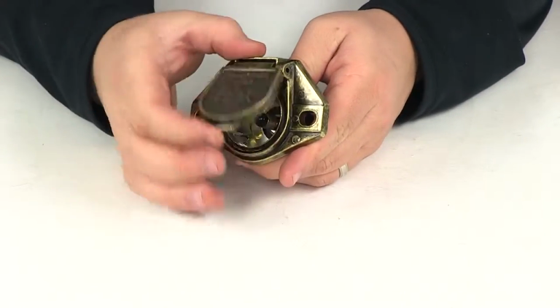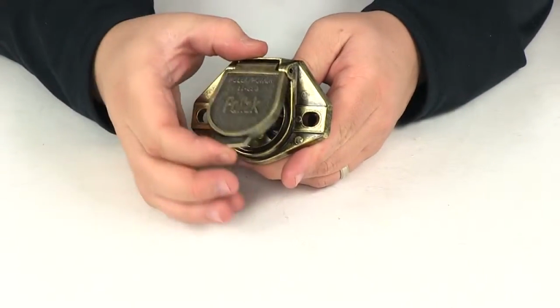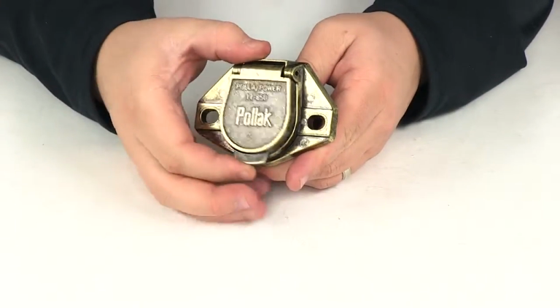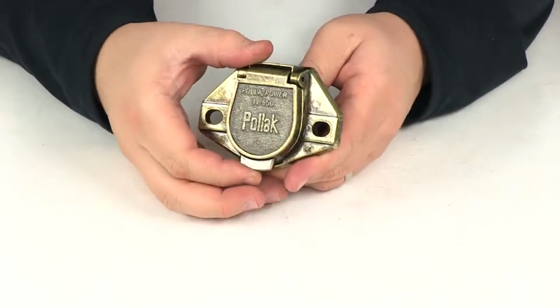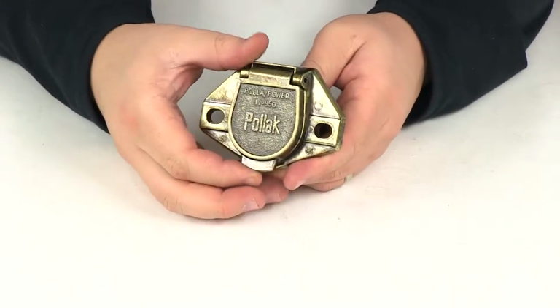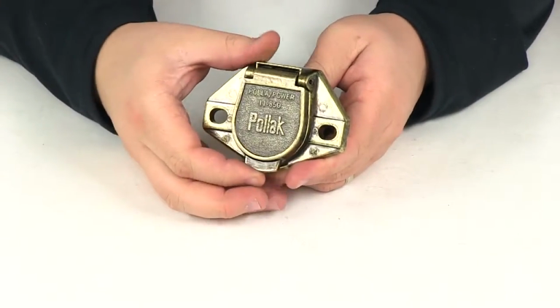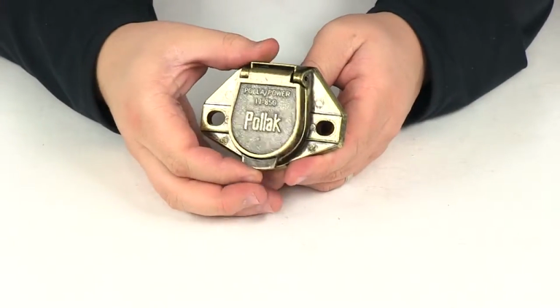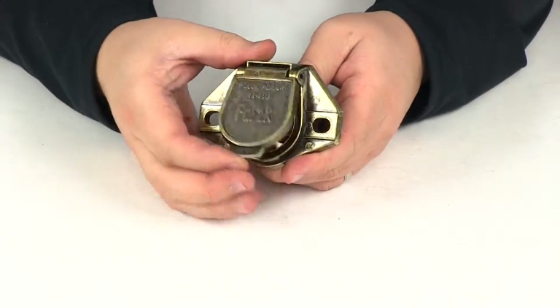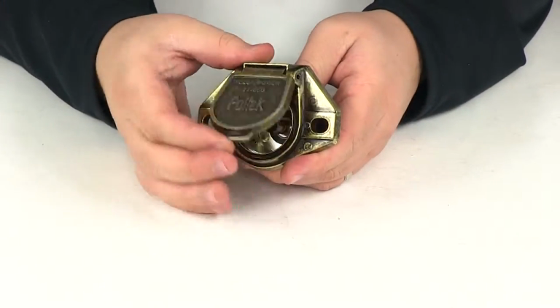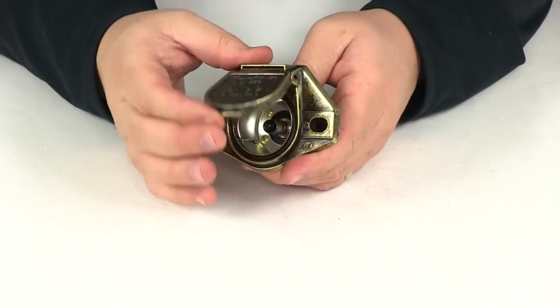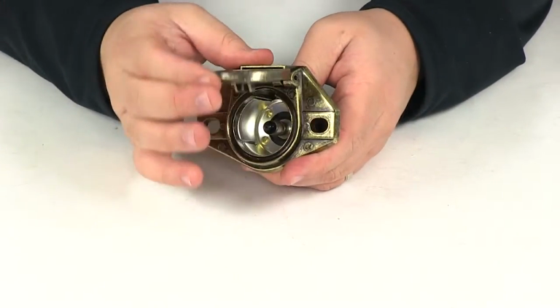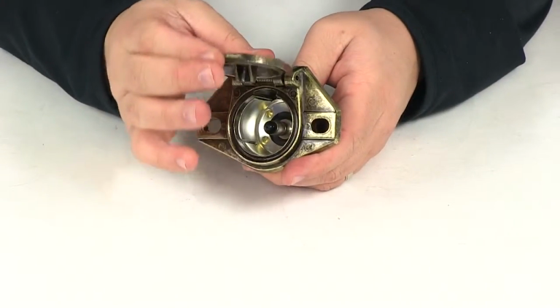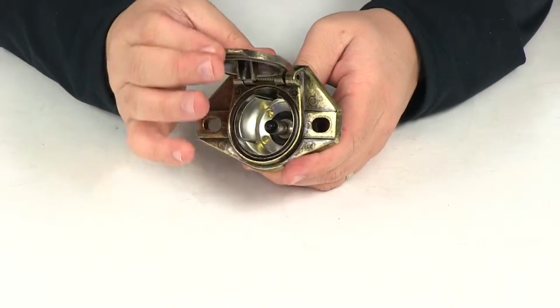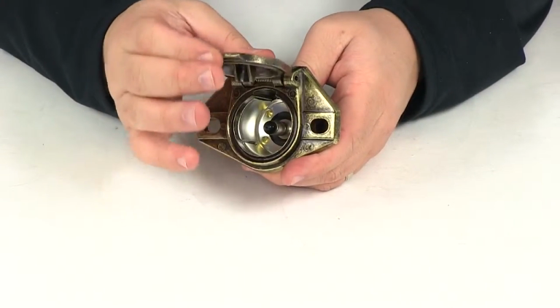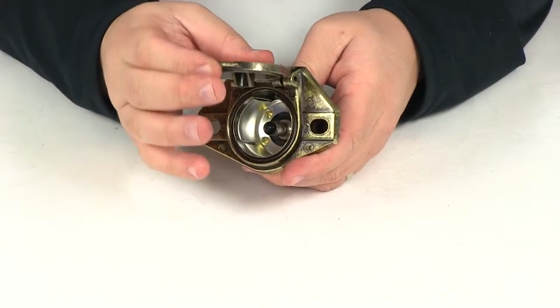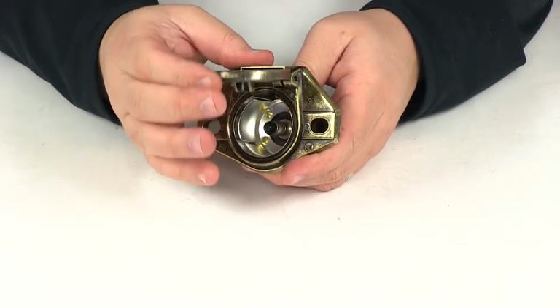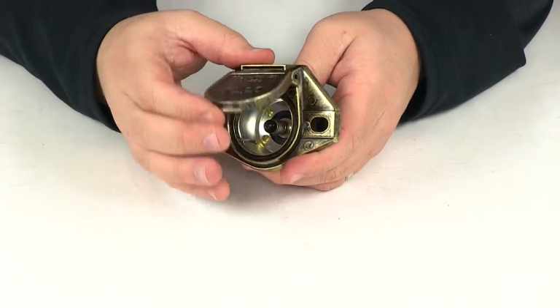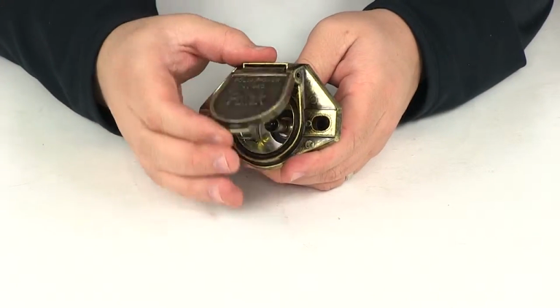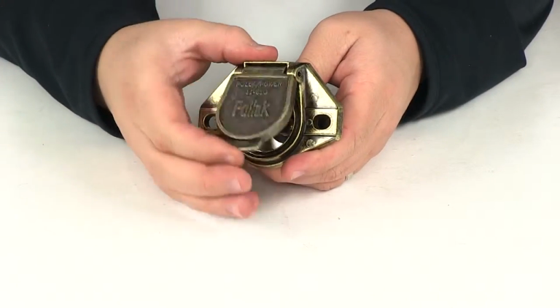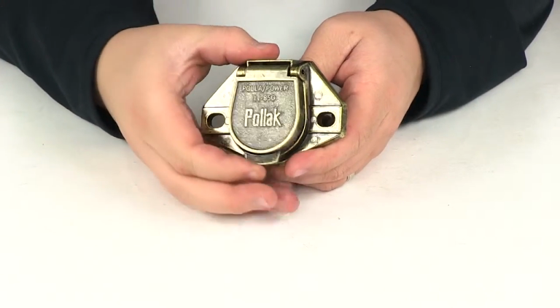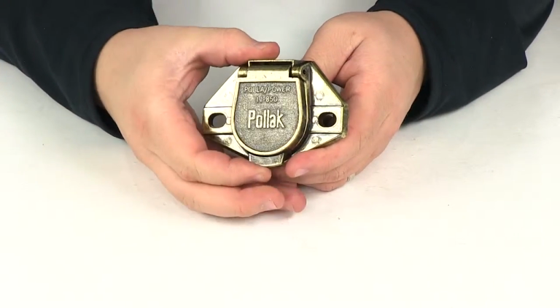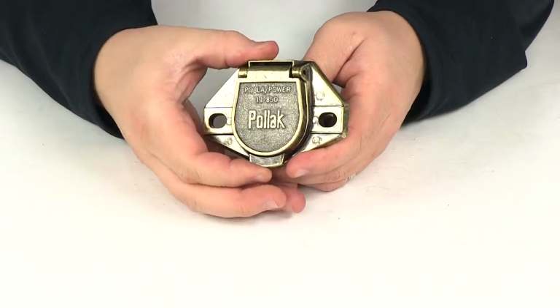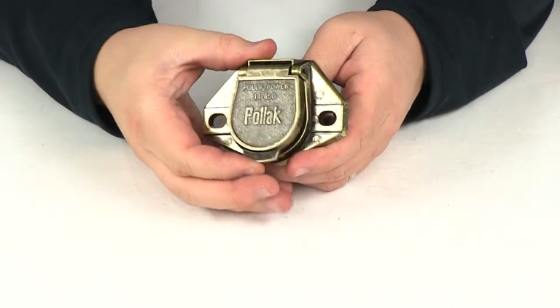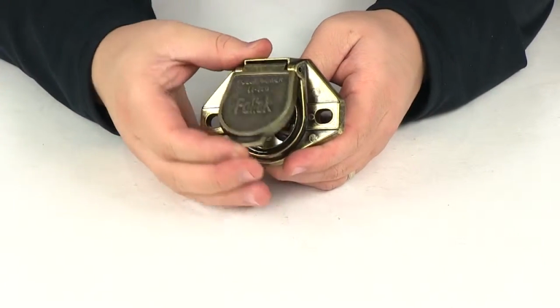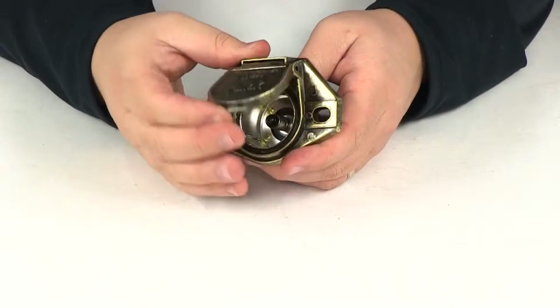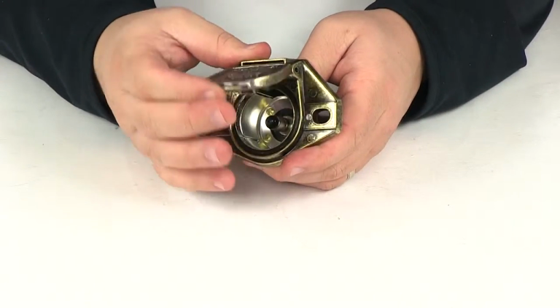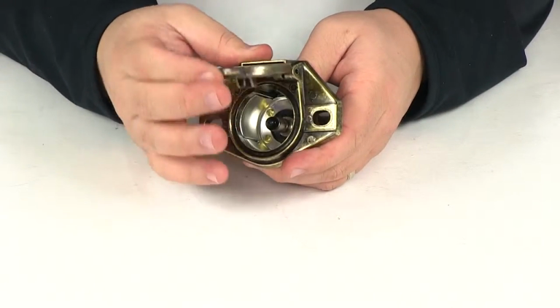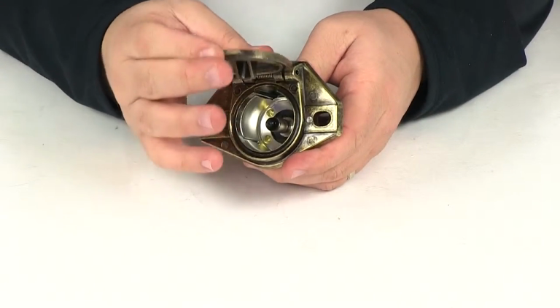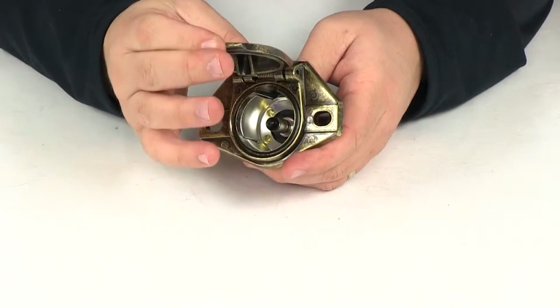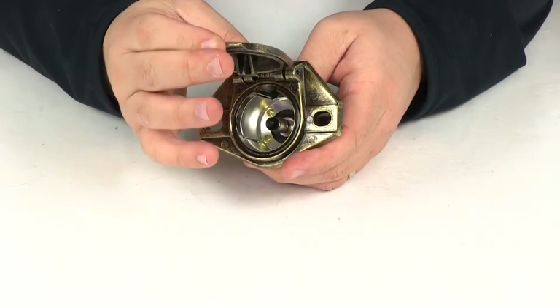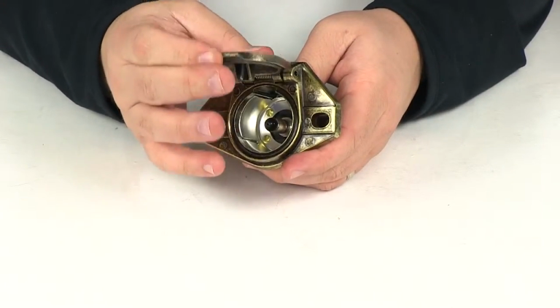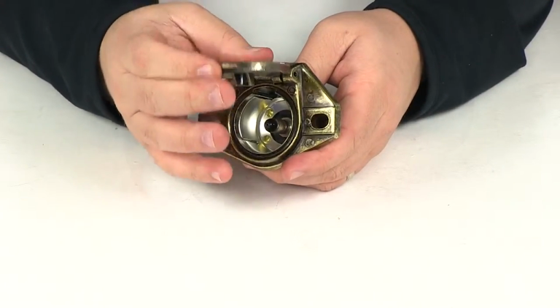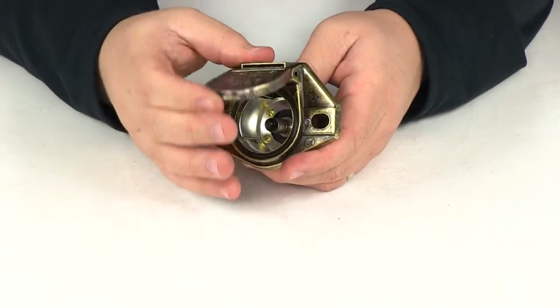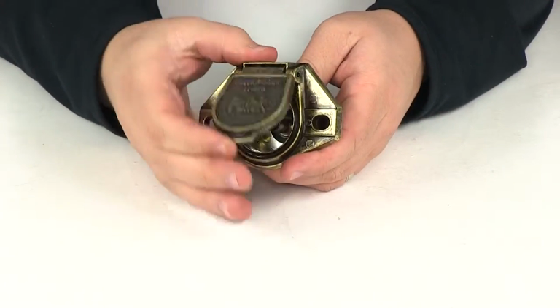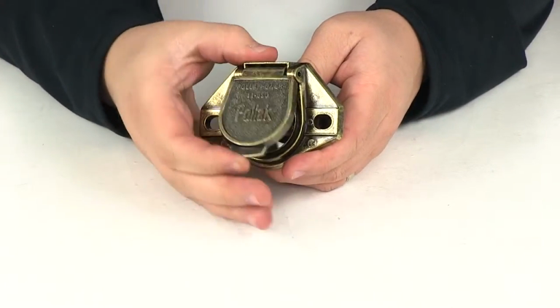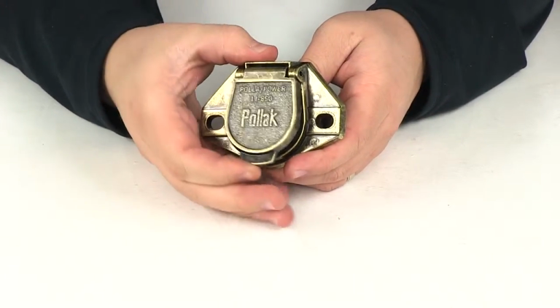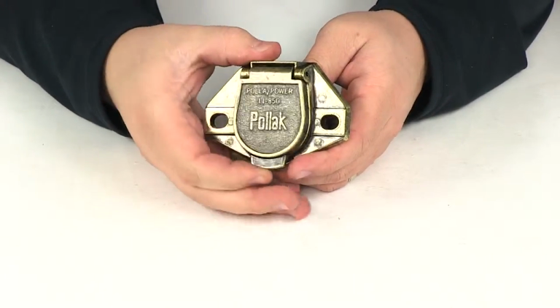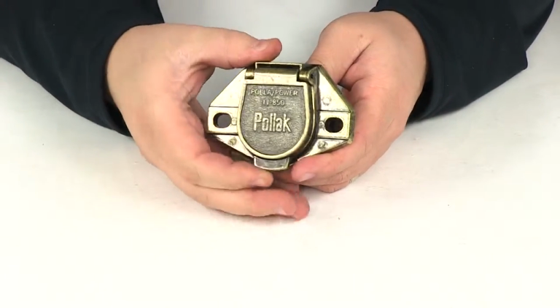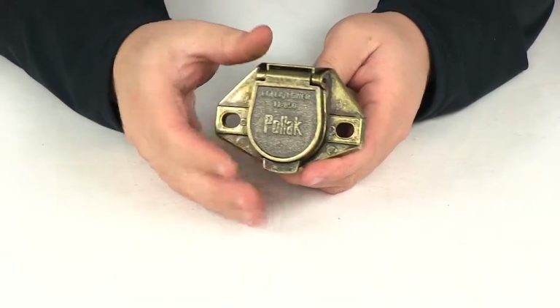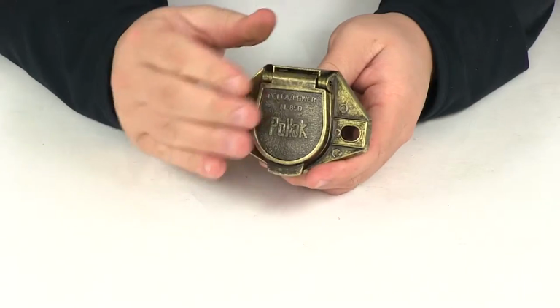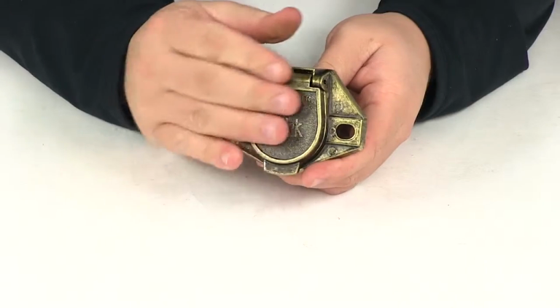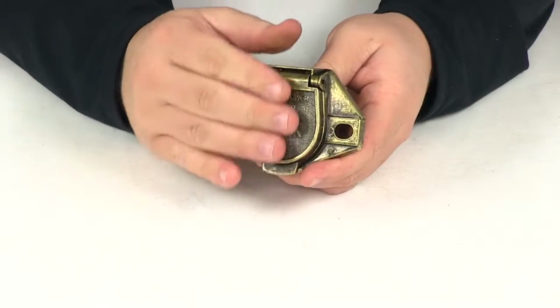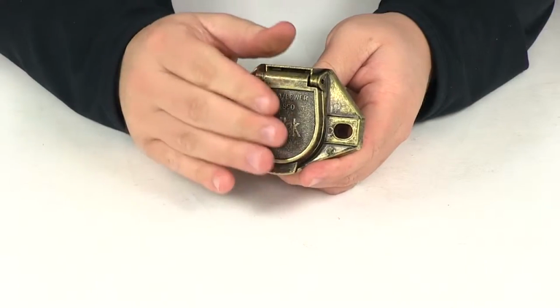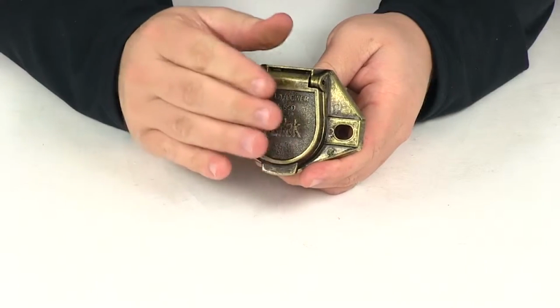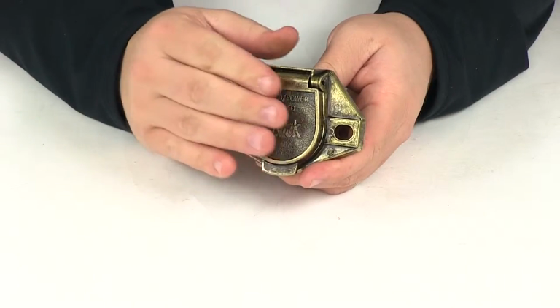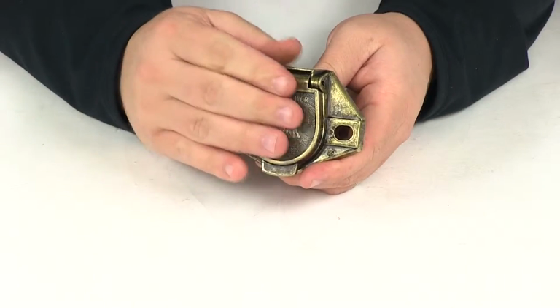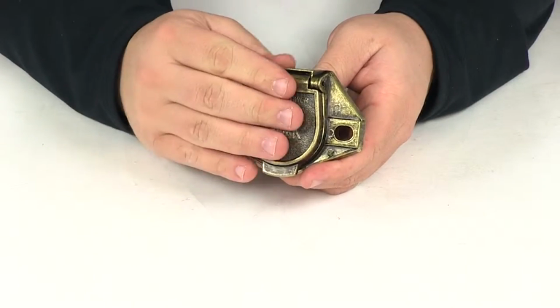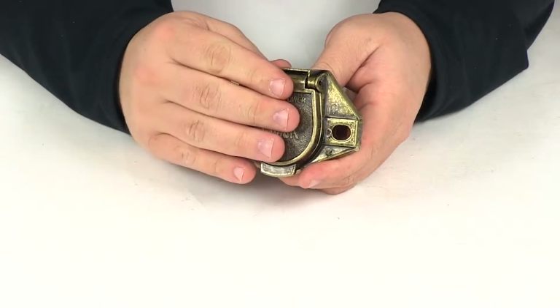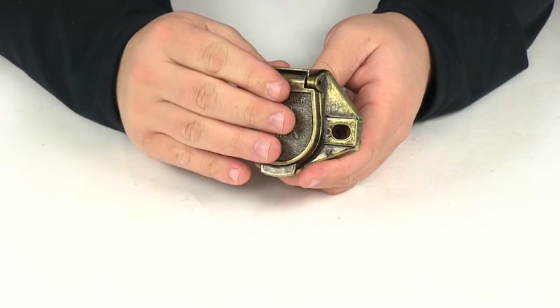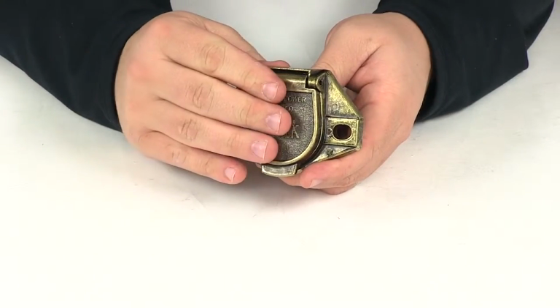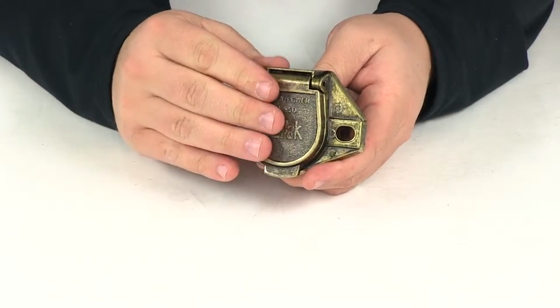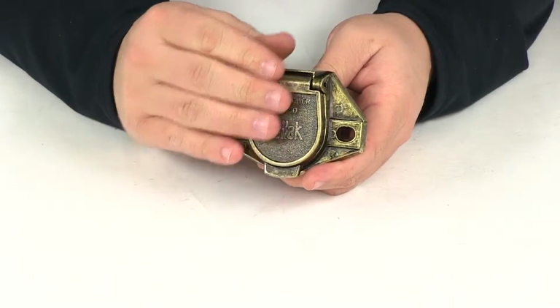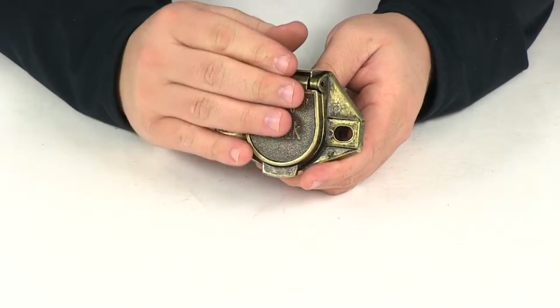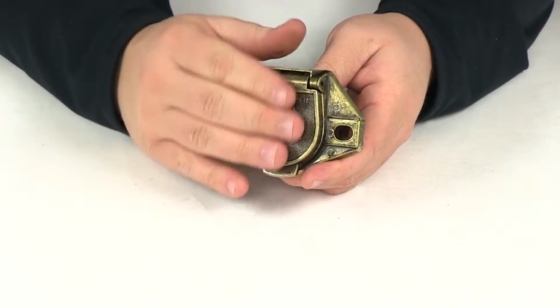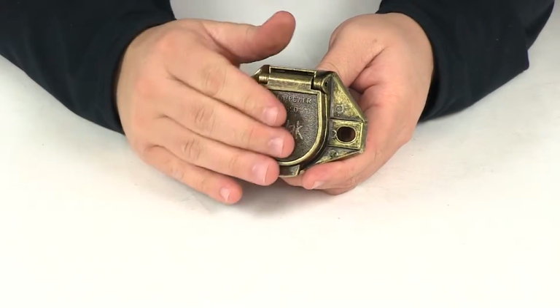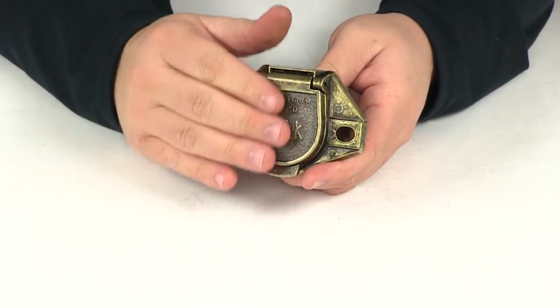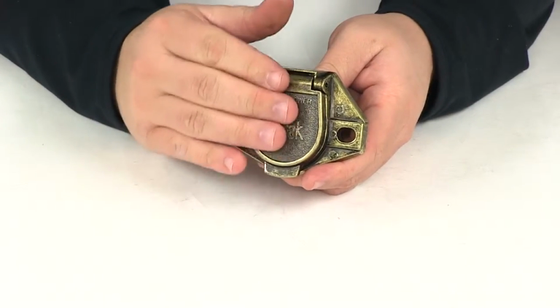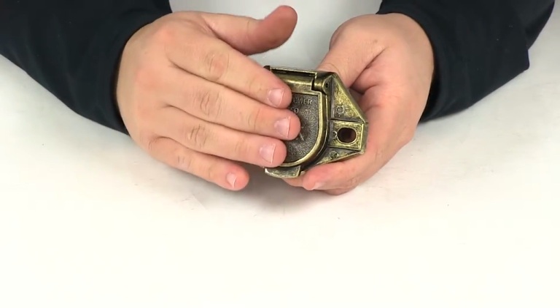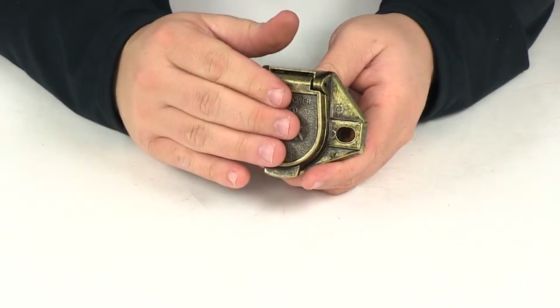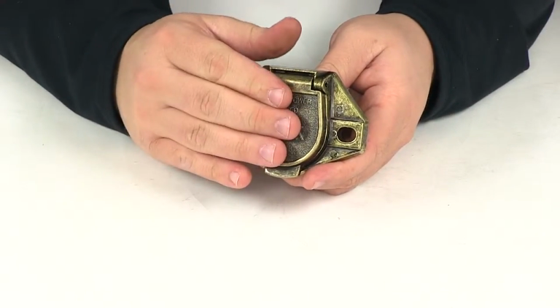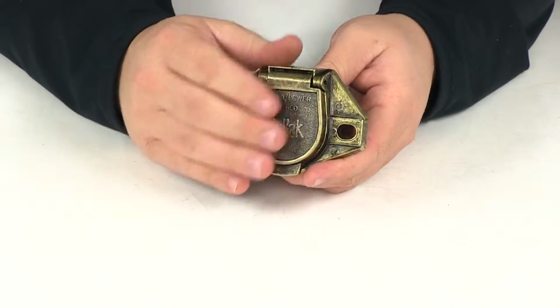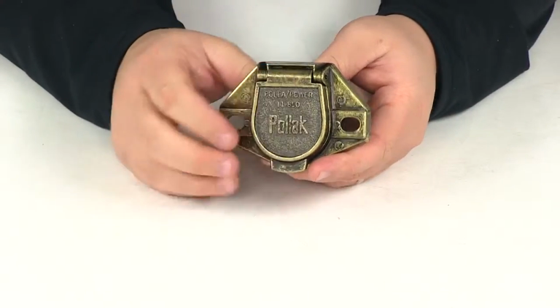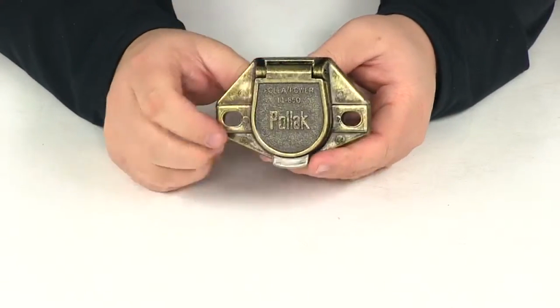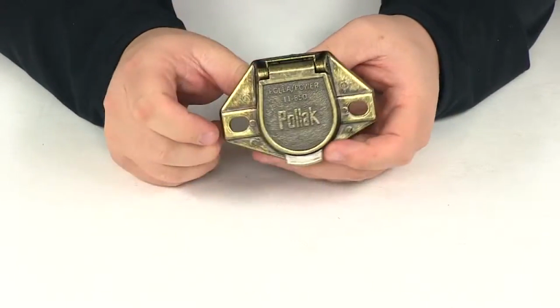Up front, it's going to feature a nice spring-loaded lid. This is going to feature a corrosion-resistant plating to help keep any dirt and moisture out of that connection point.